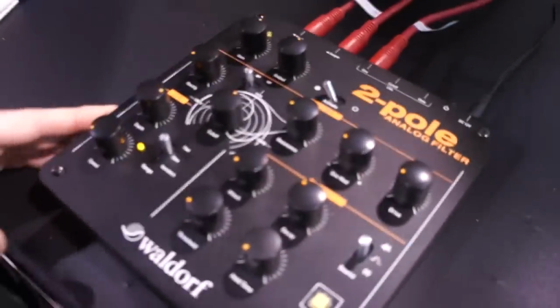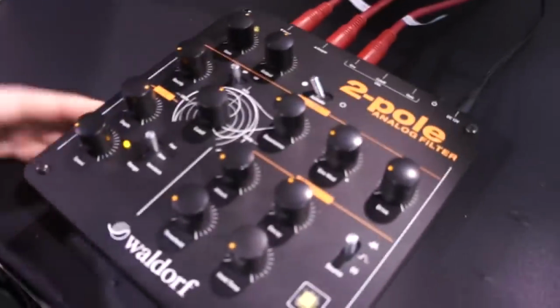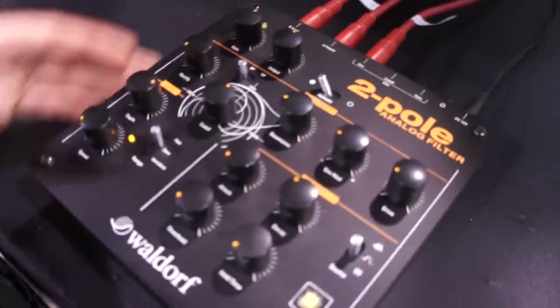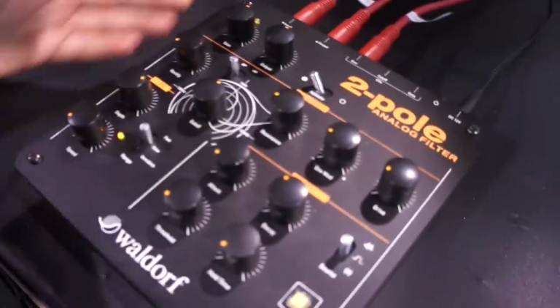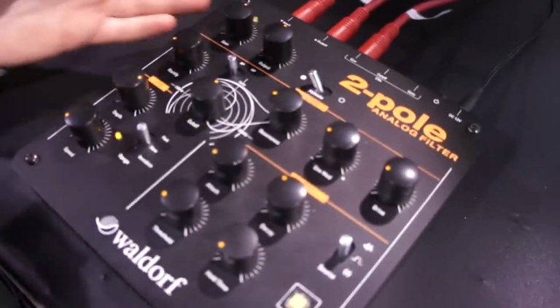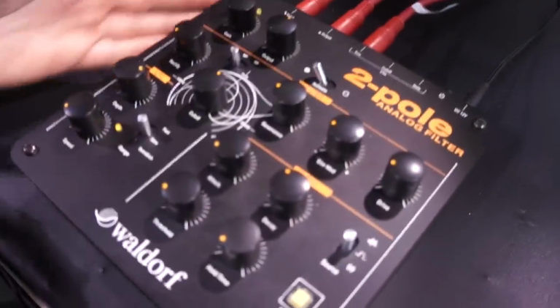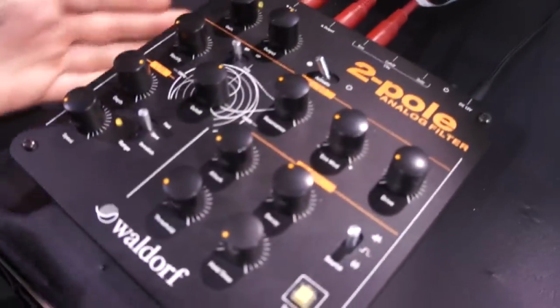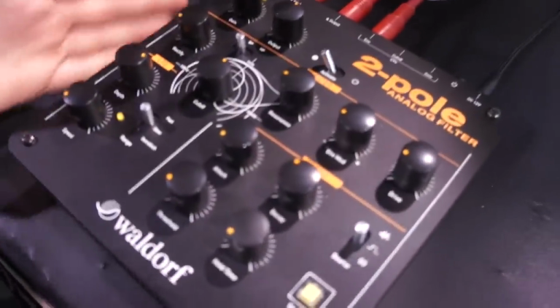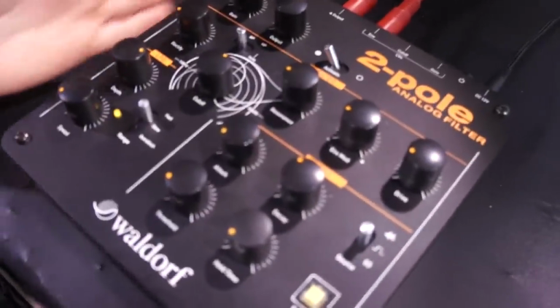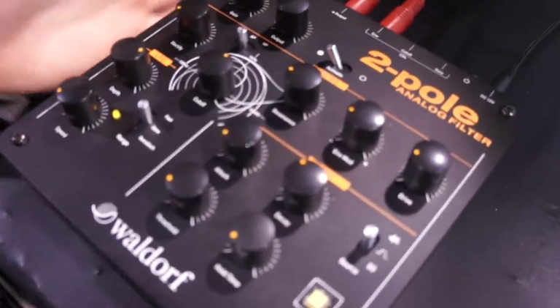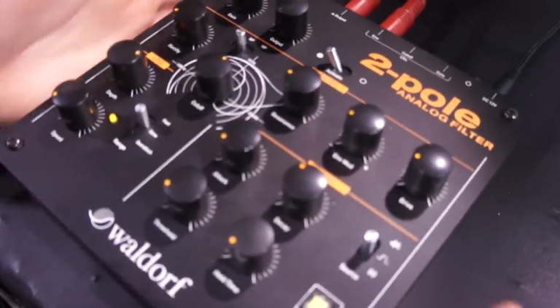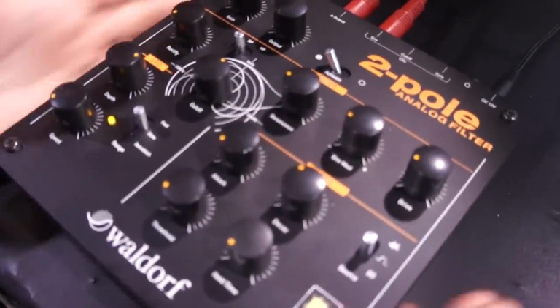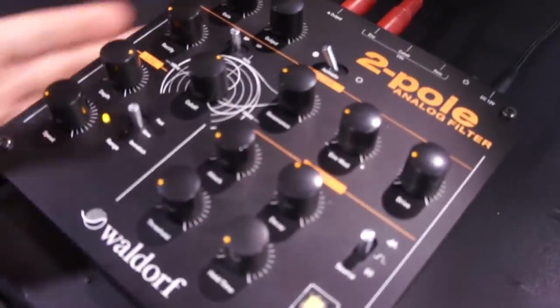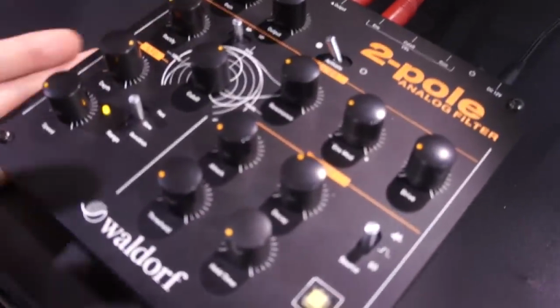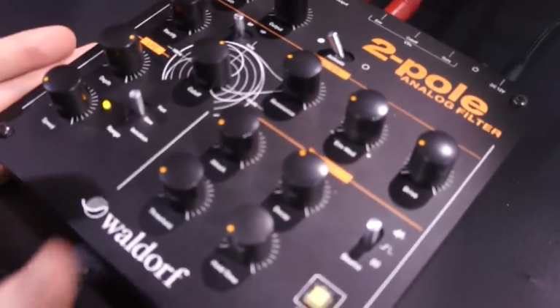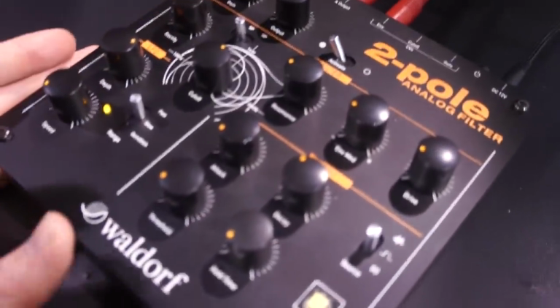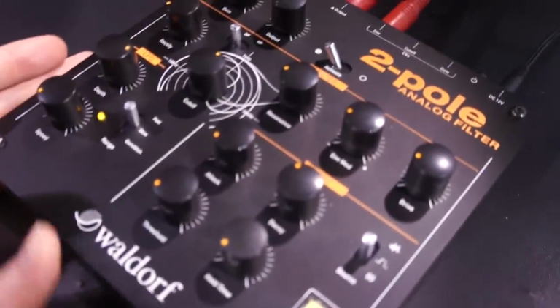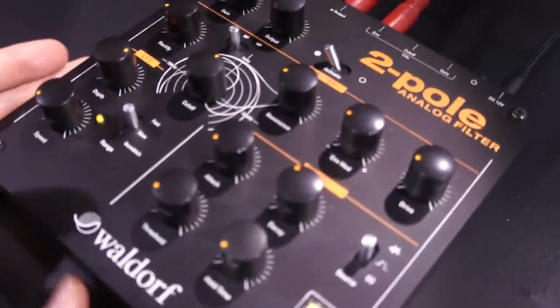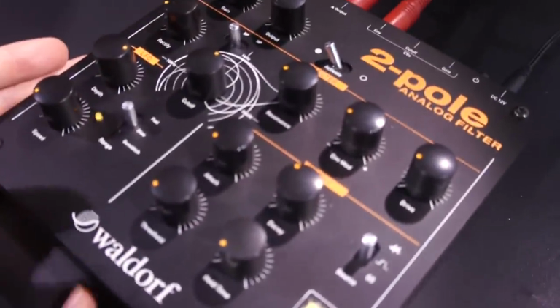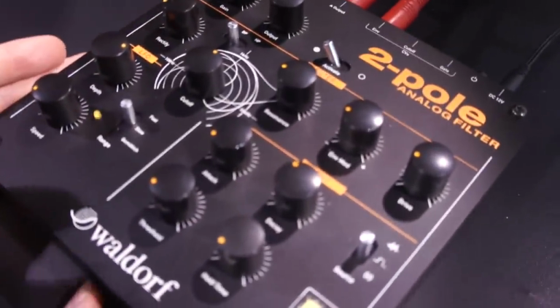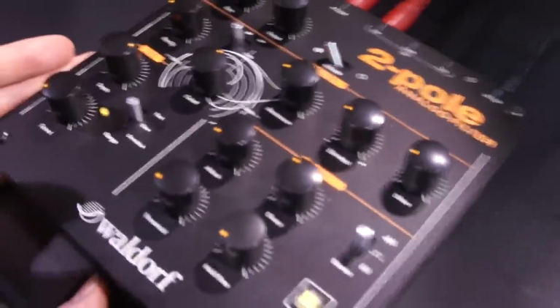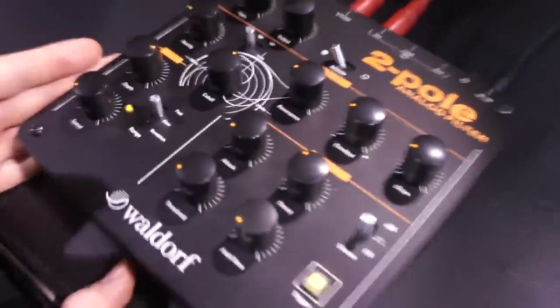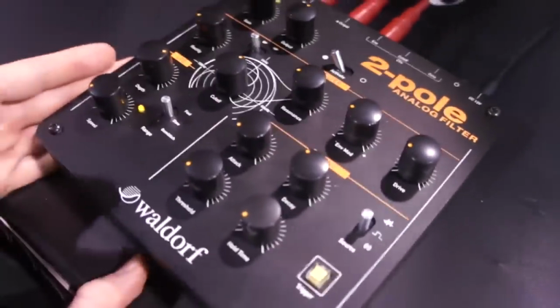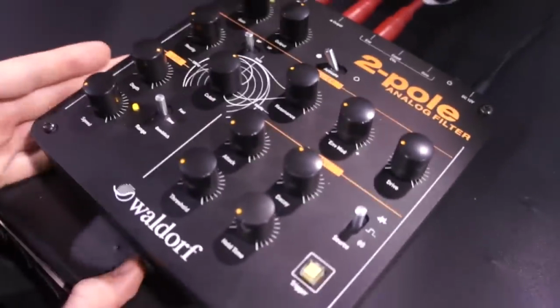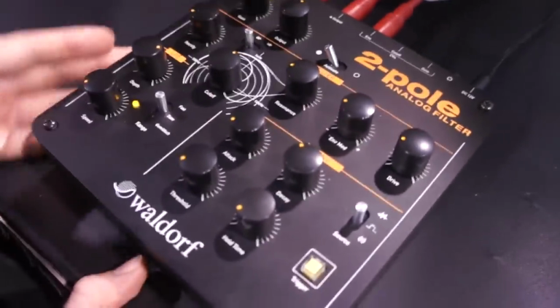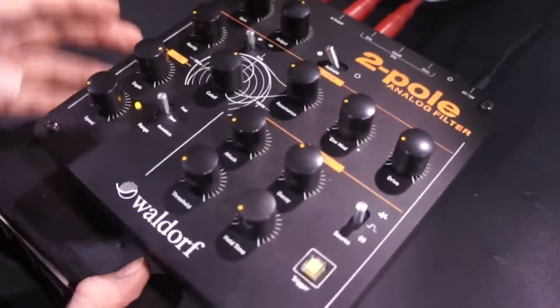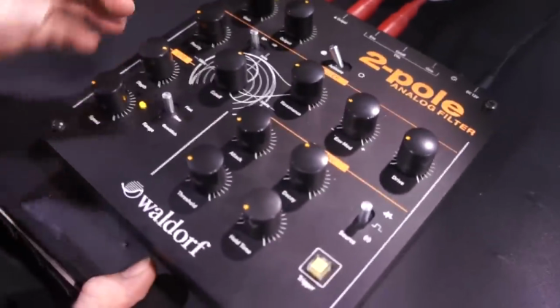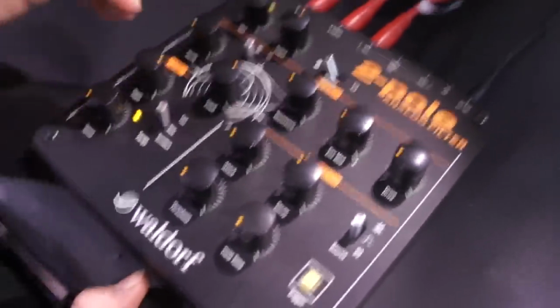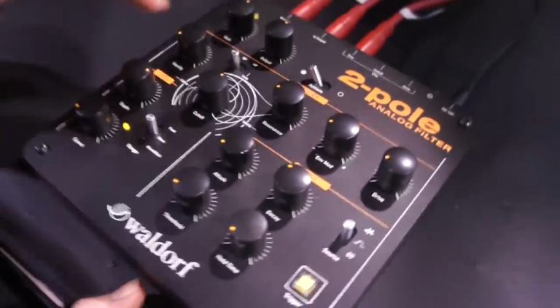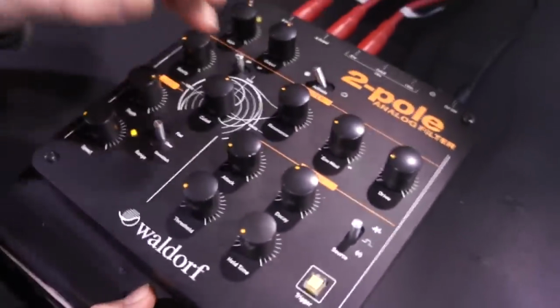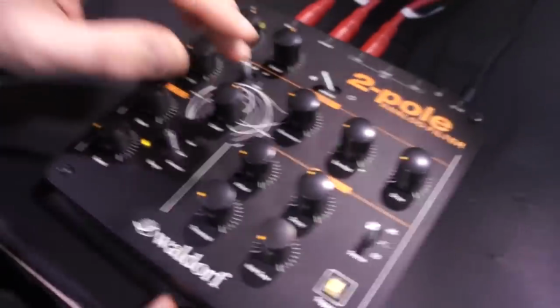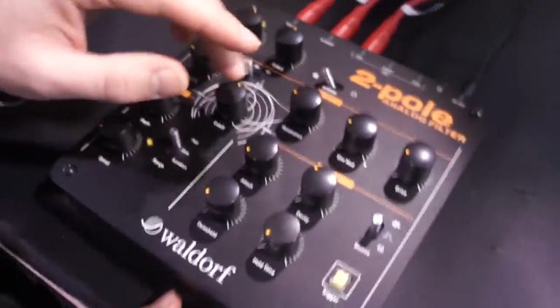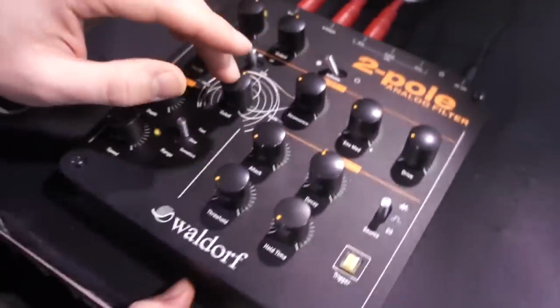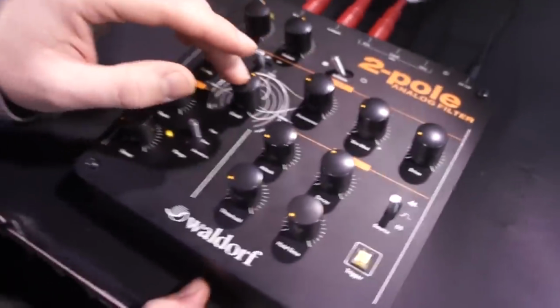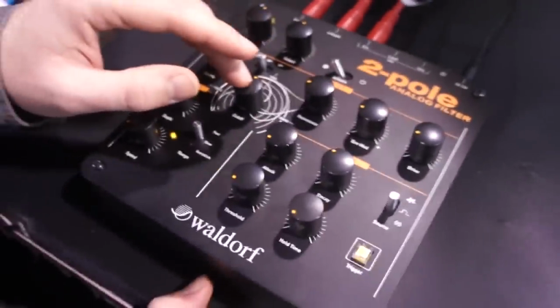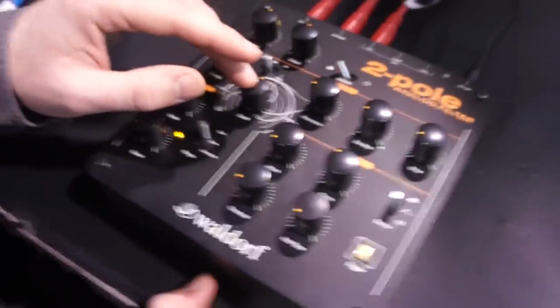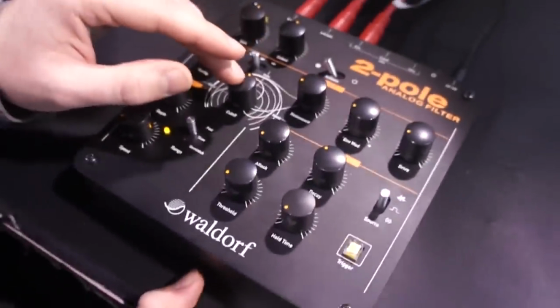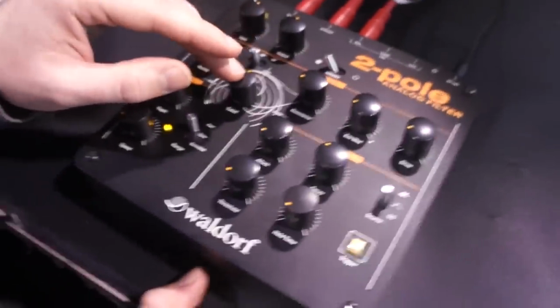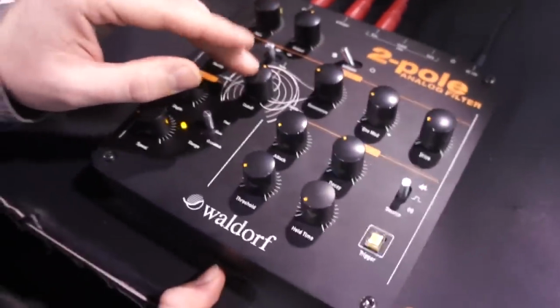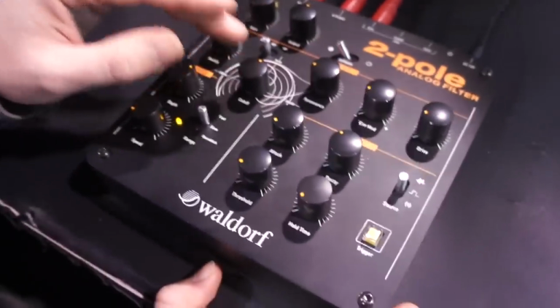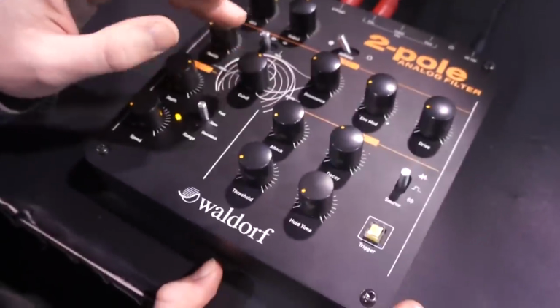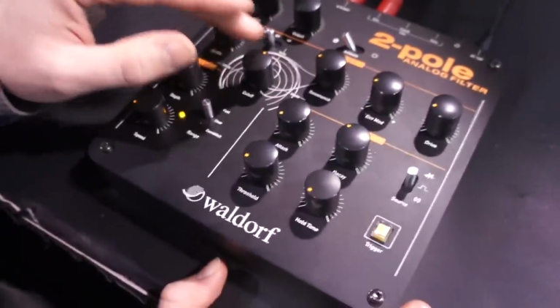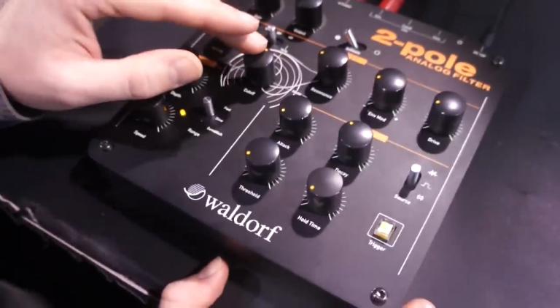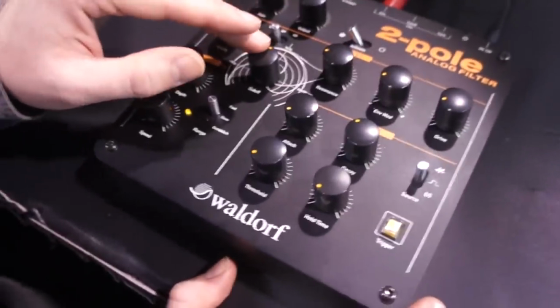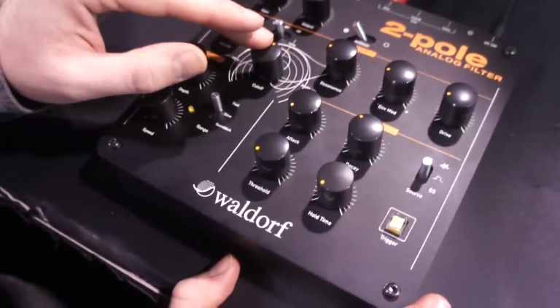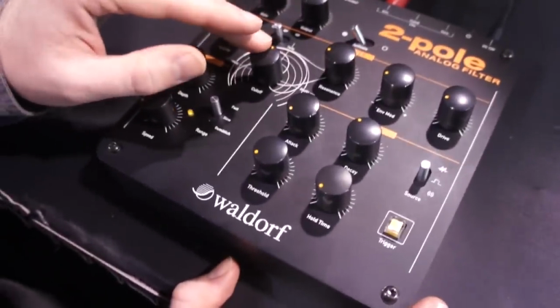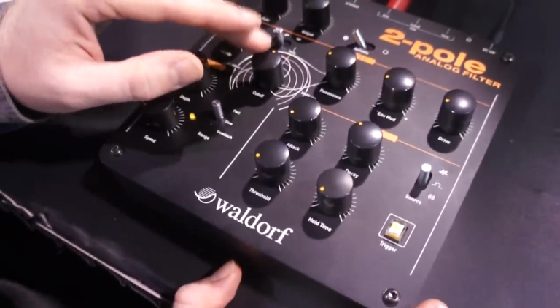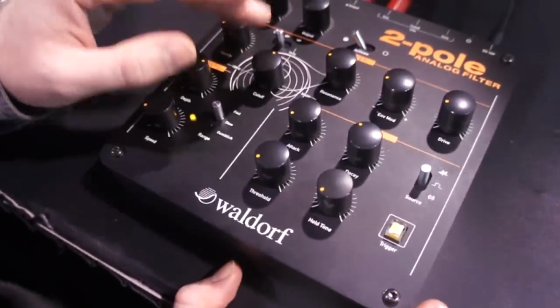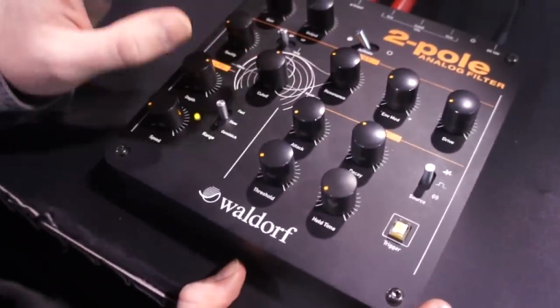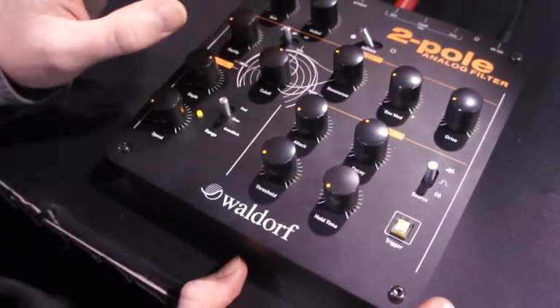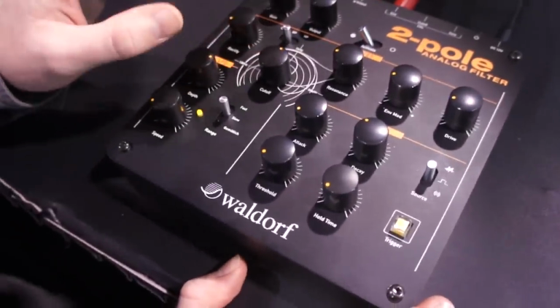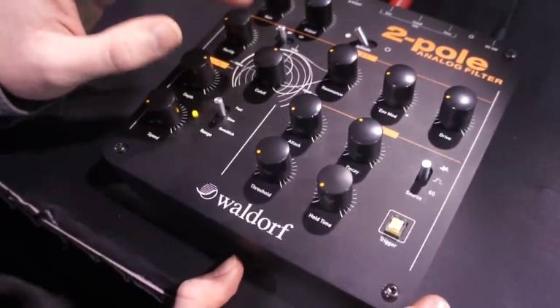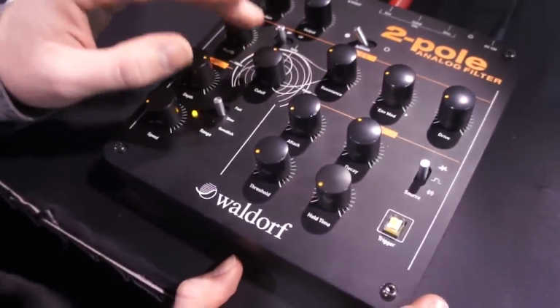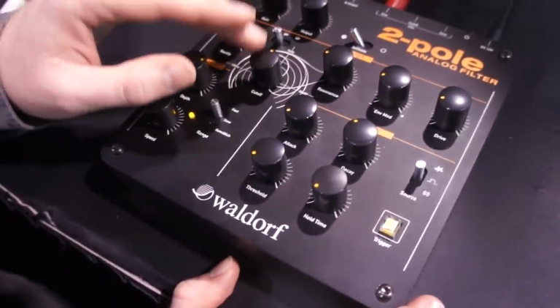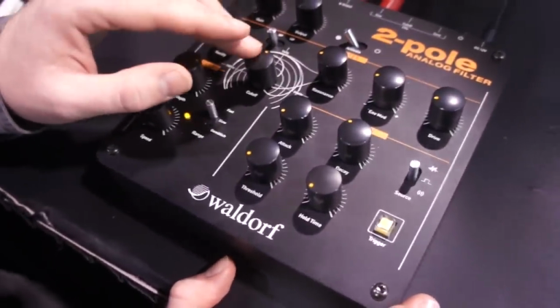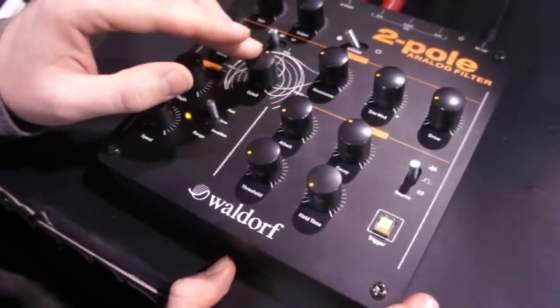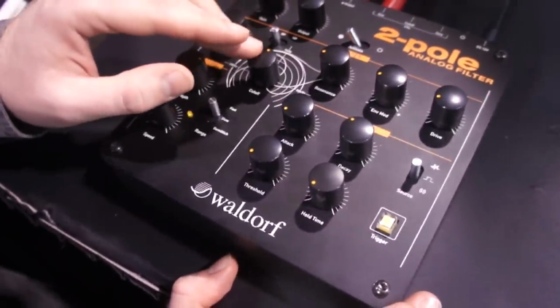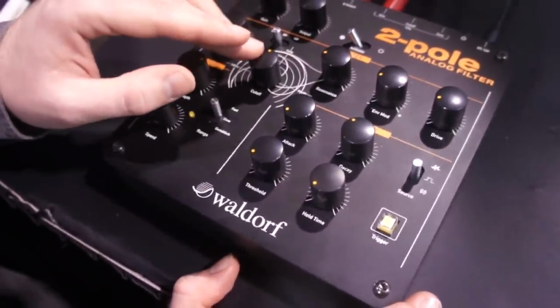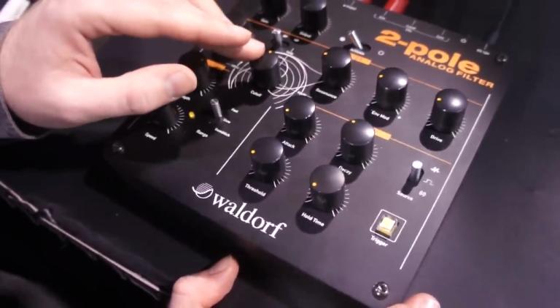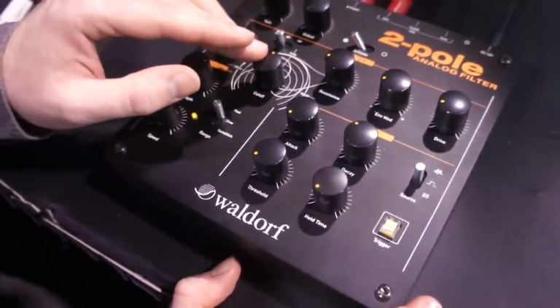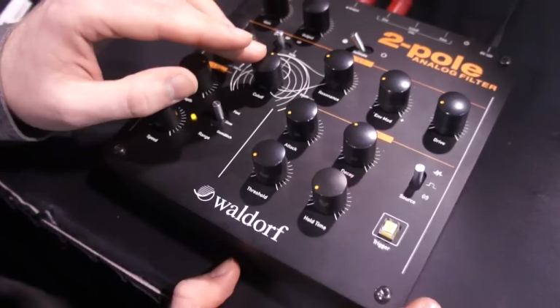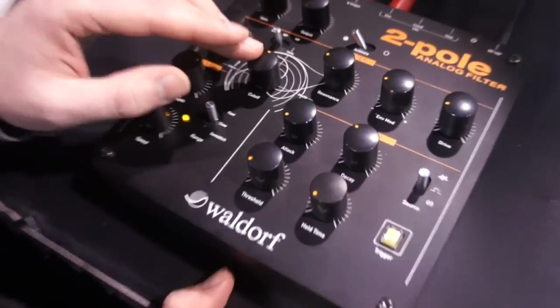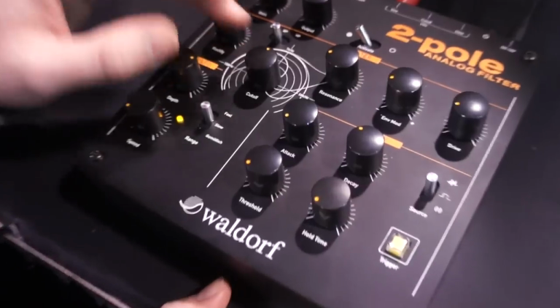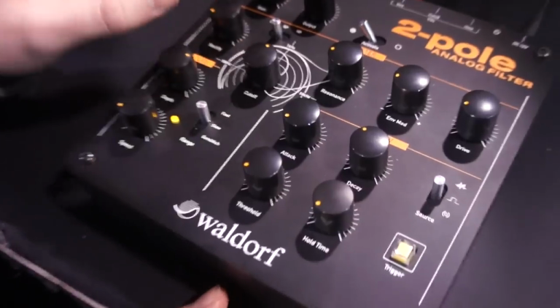This box is the same size as the Rocket, and it contains the same filter. It's a 12 dB per octave filter.